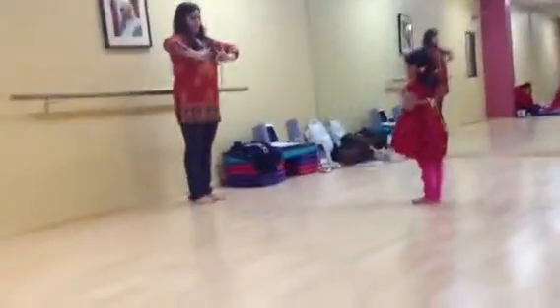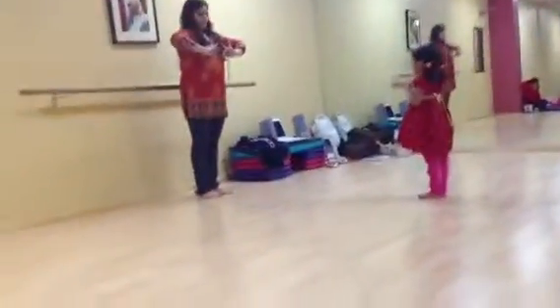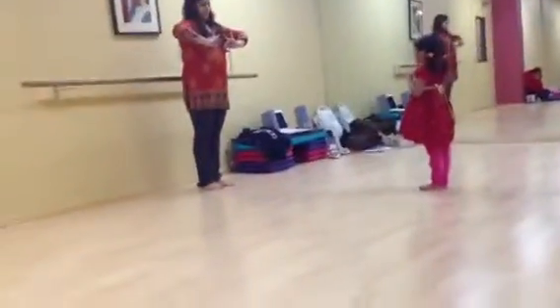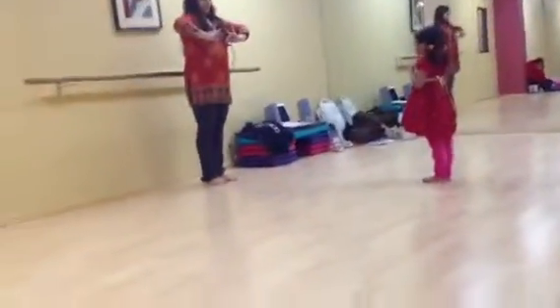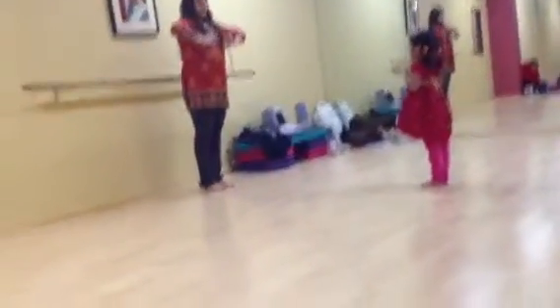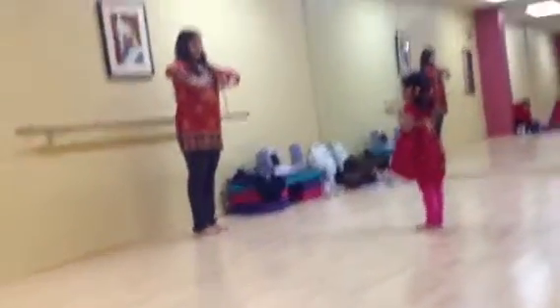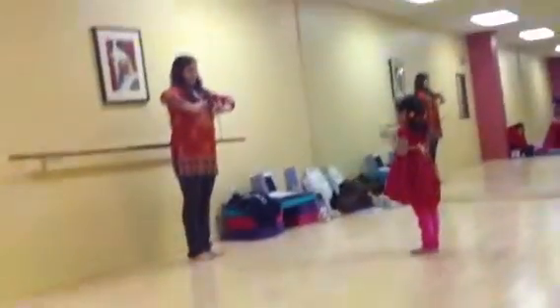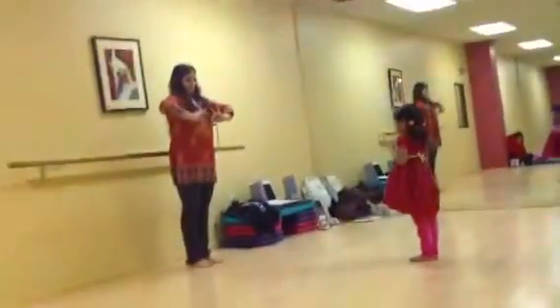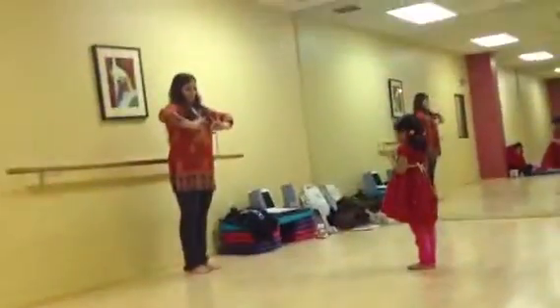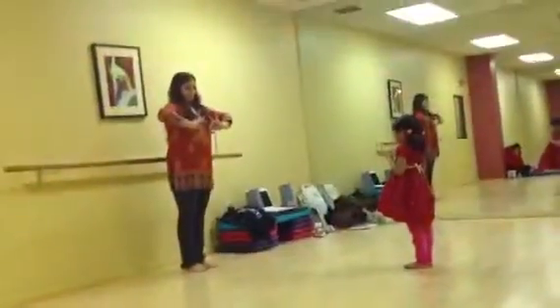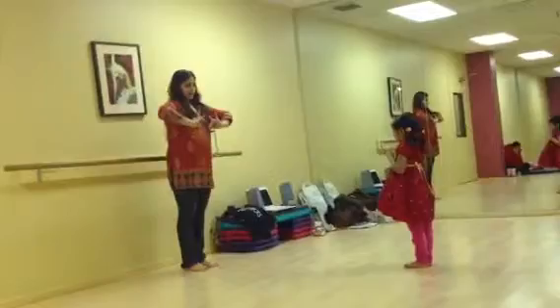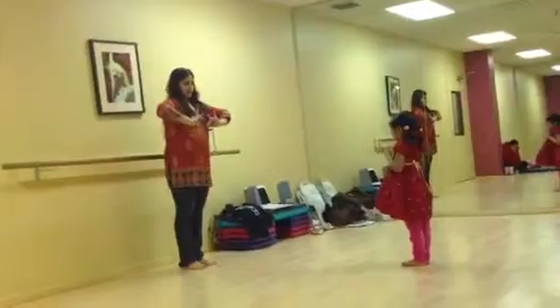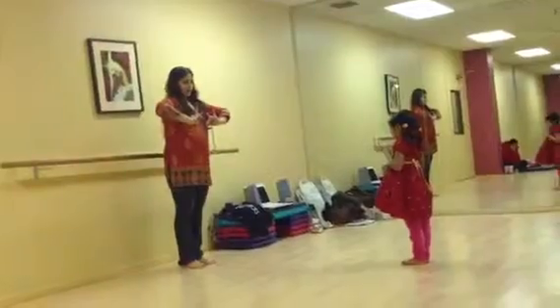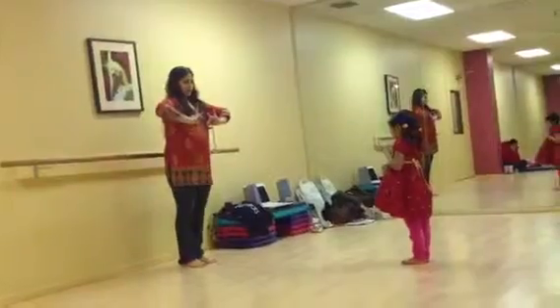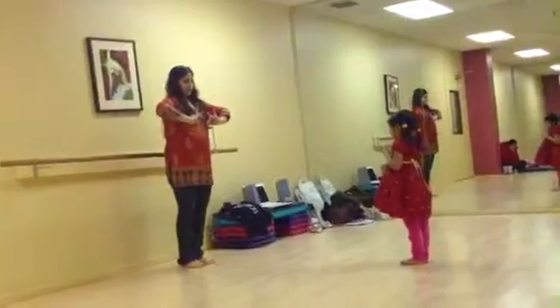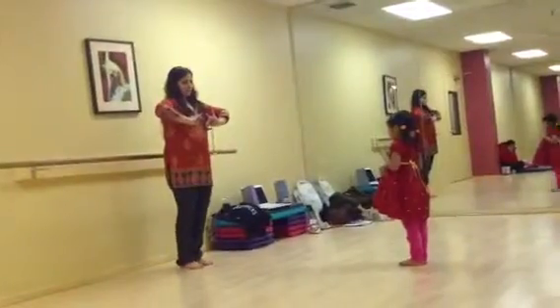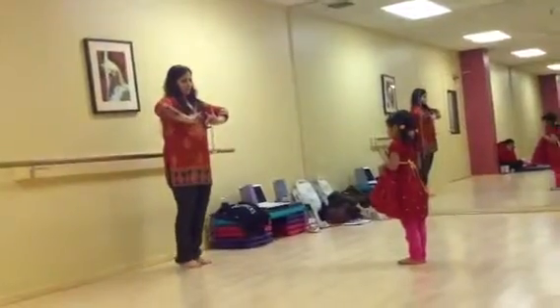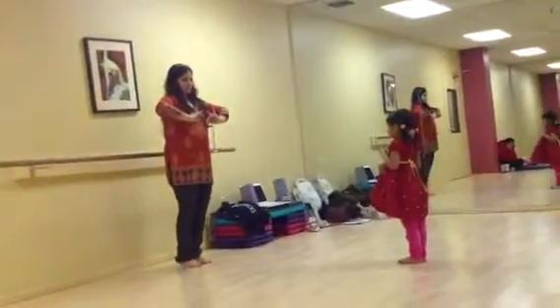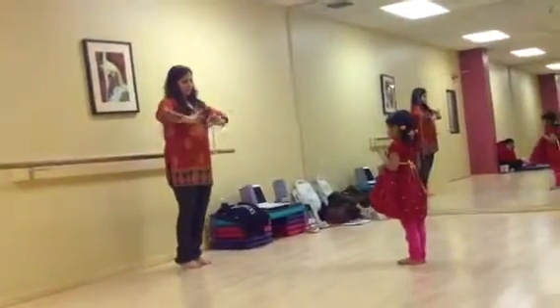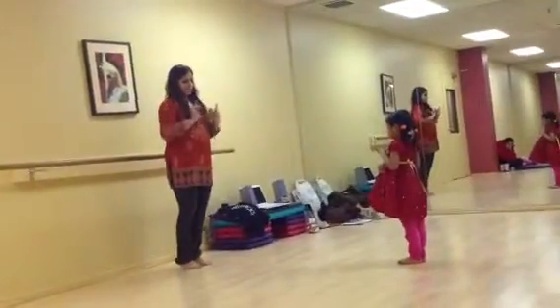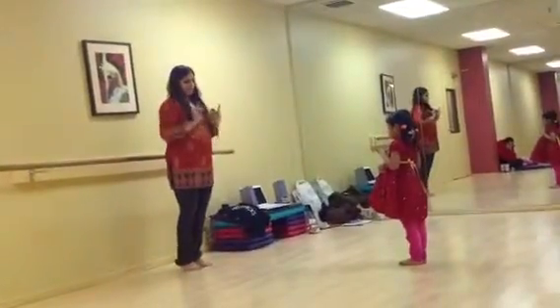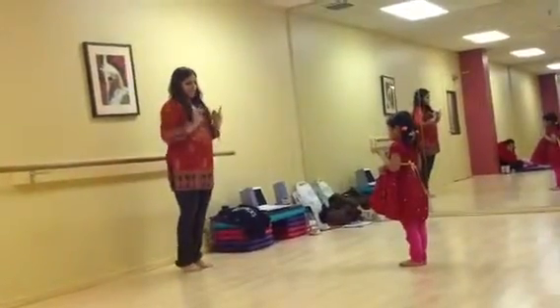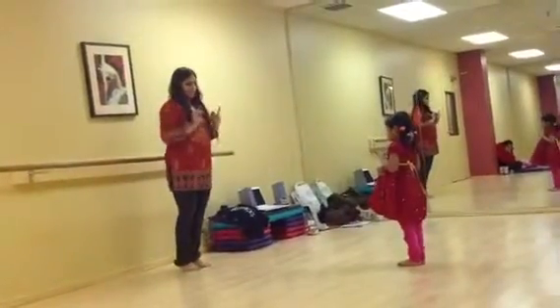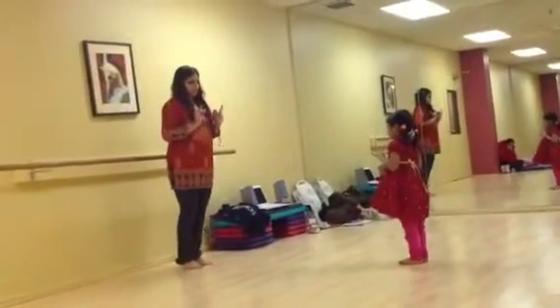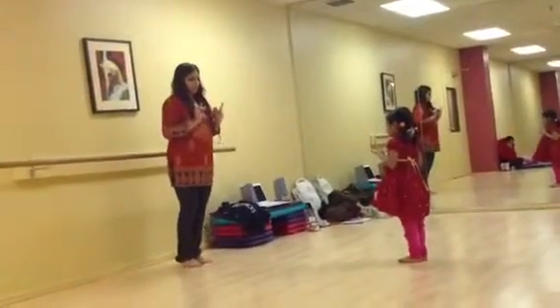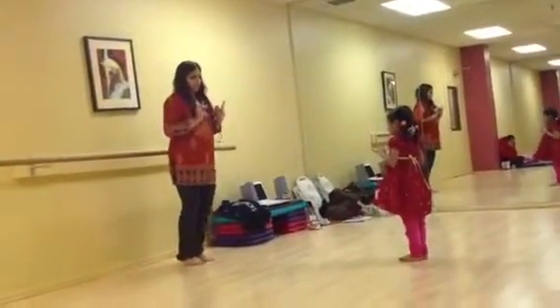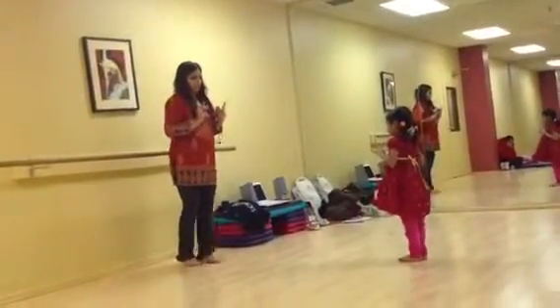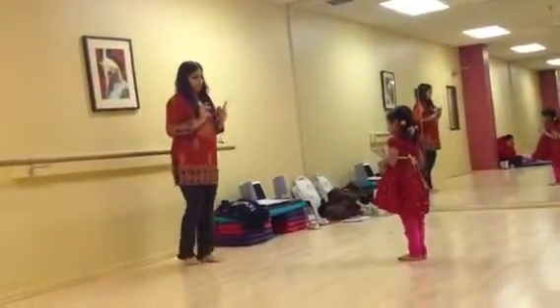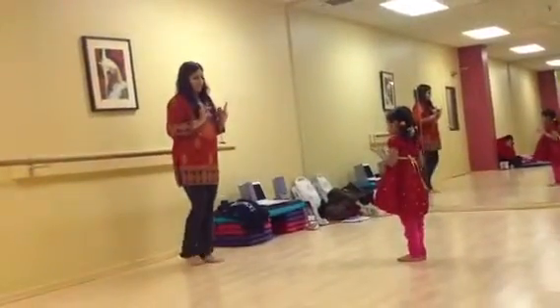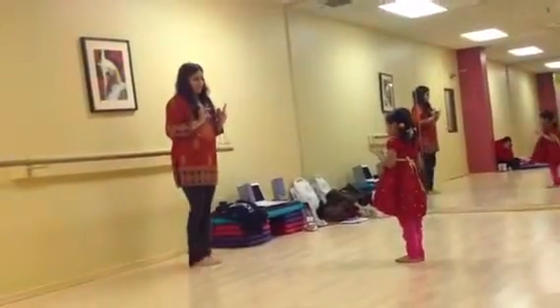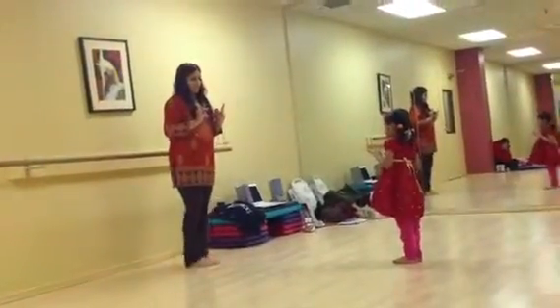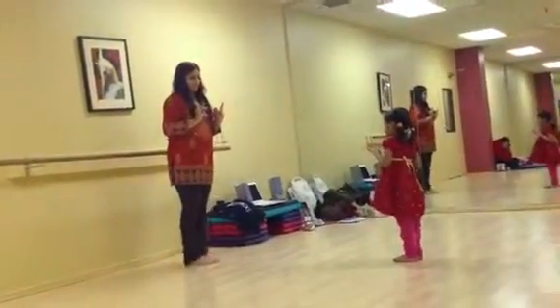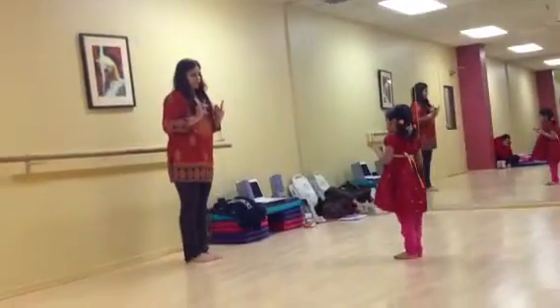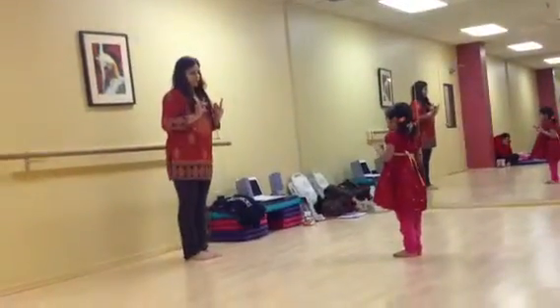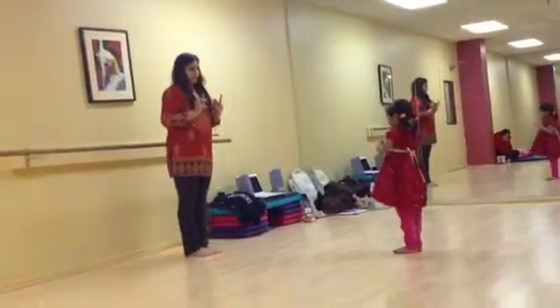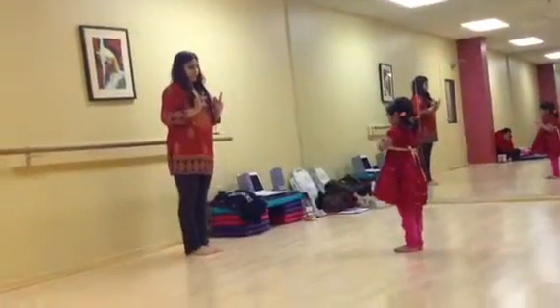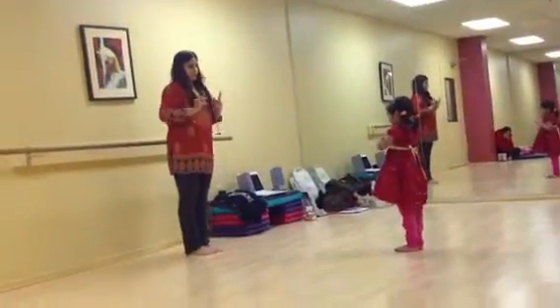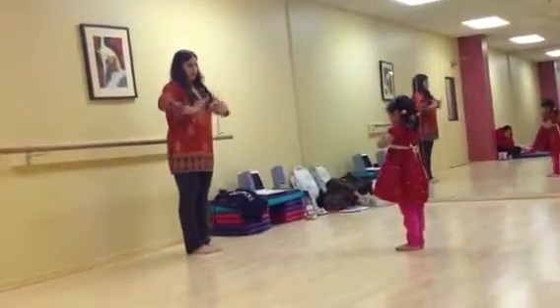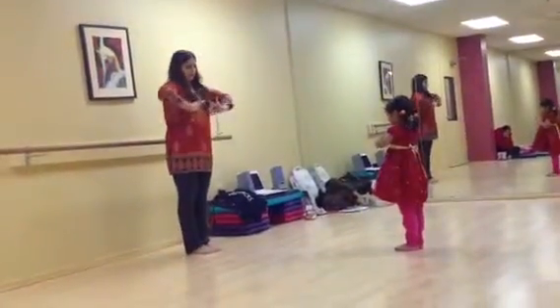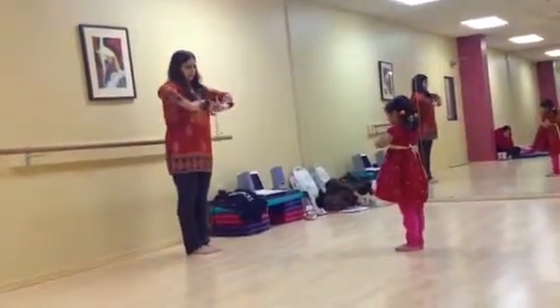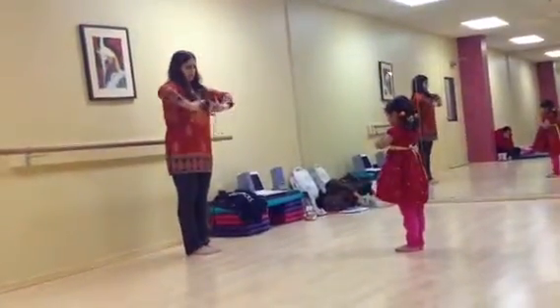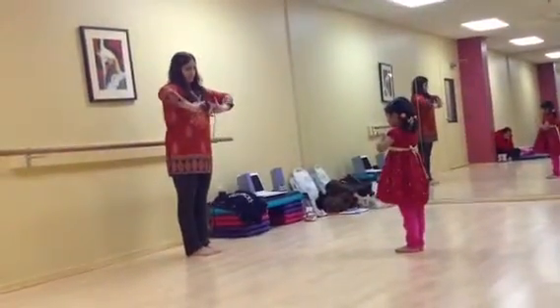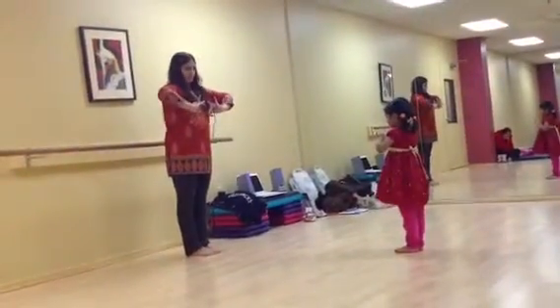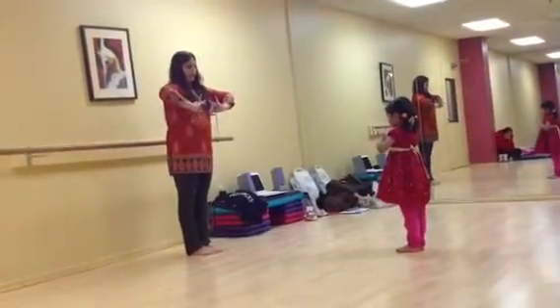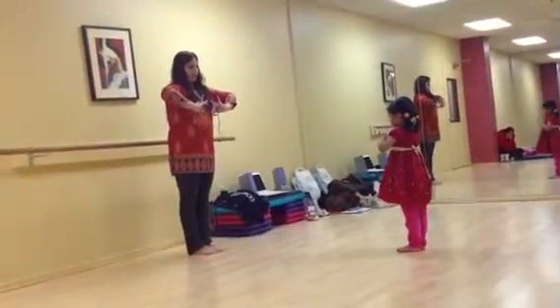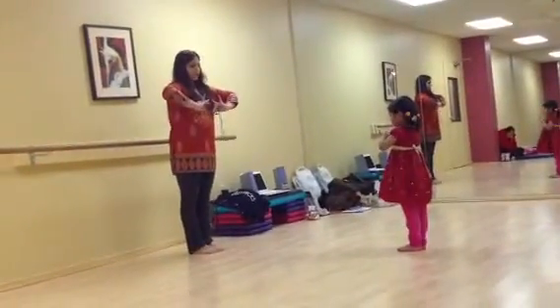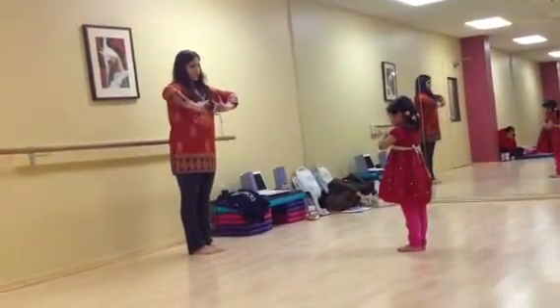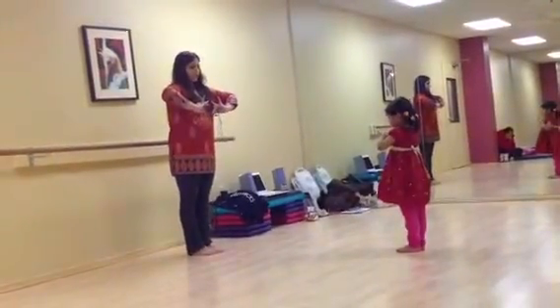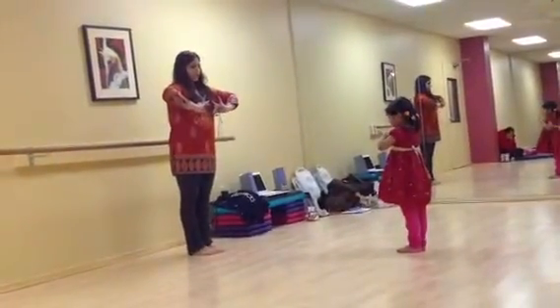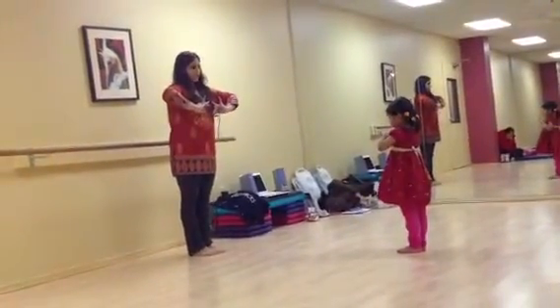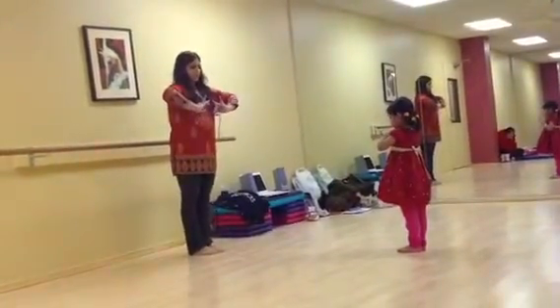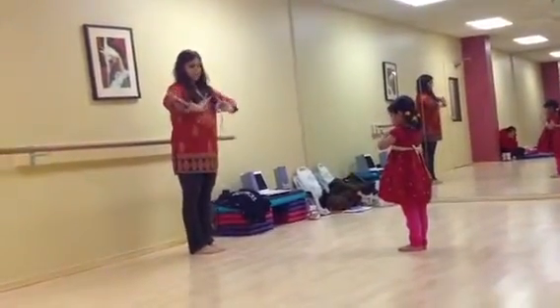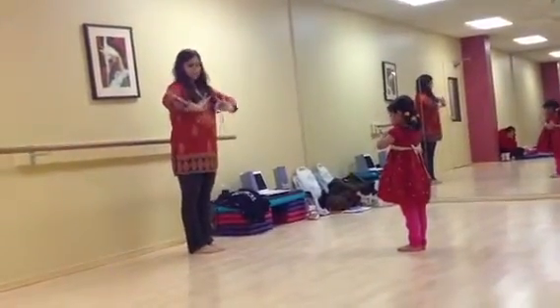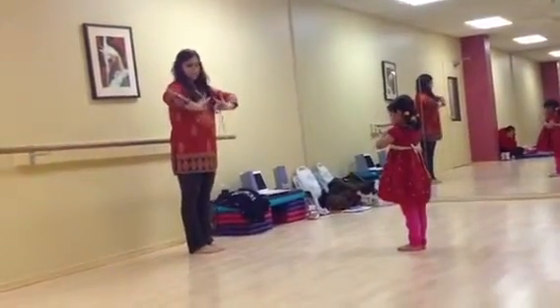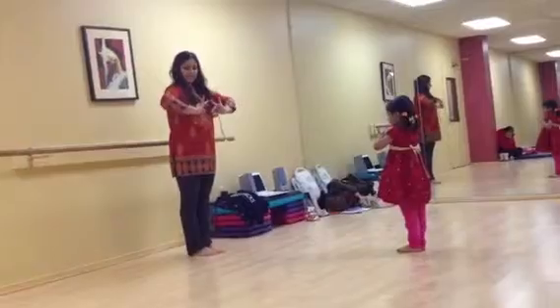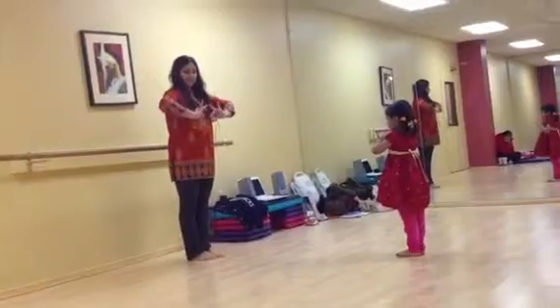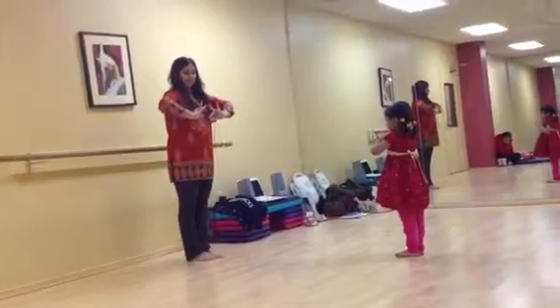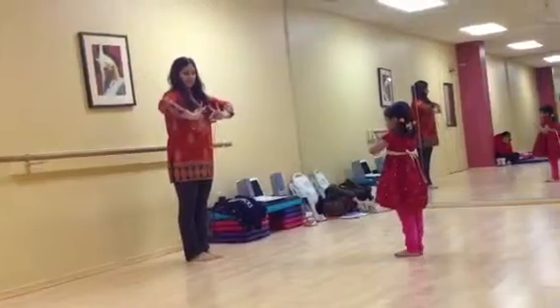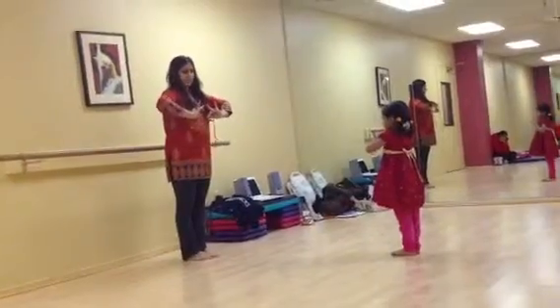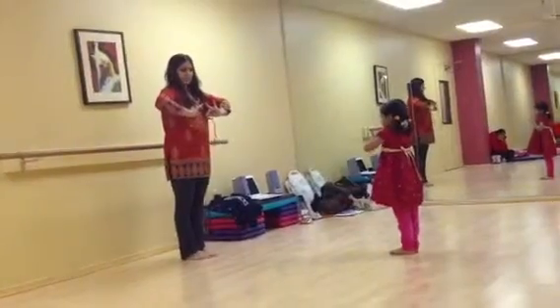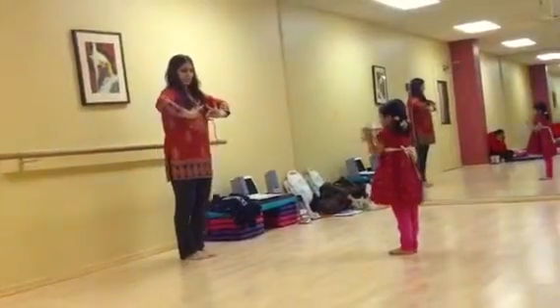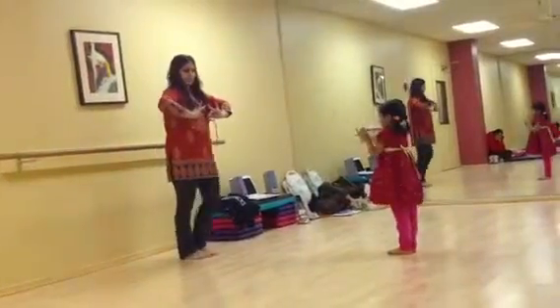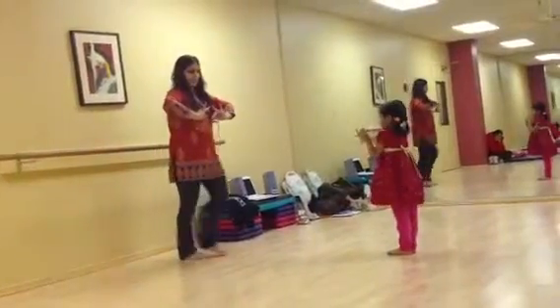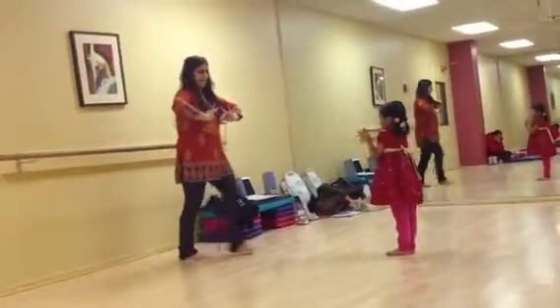Fingers. Look at how Ms. Devindi's hands are. It's not like this. Ms. Devindi is holding it like this. My elbows are nice and high.